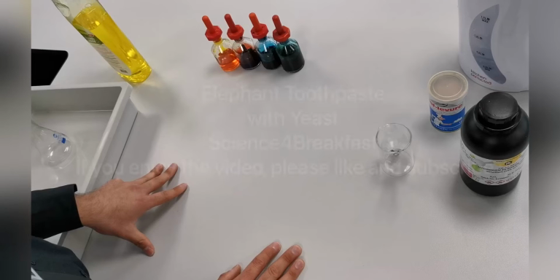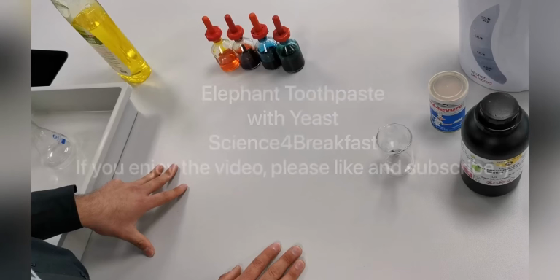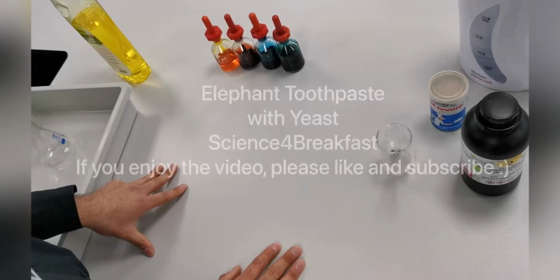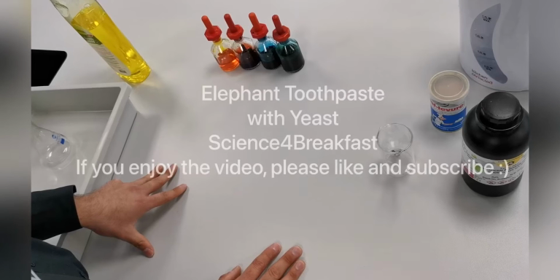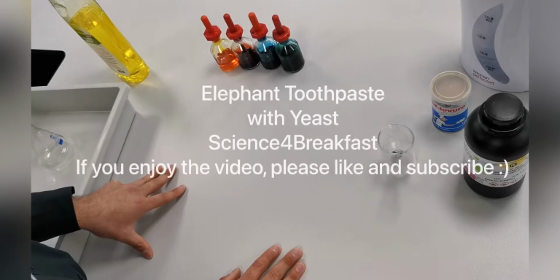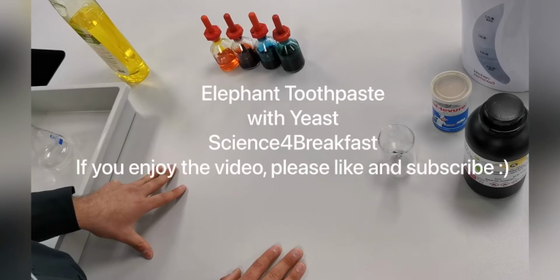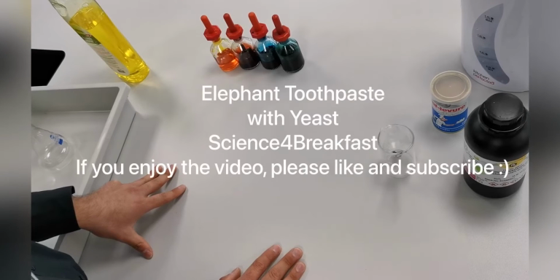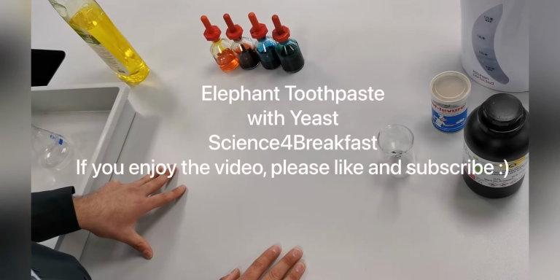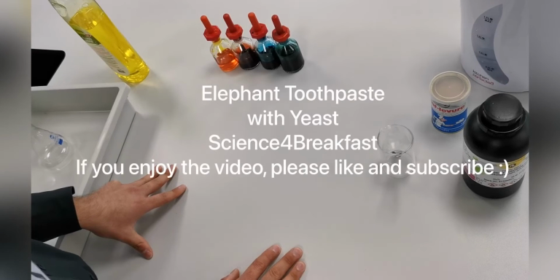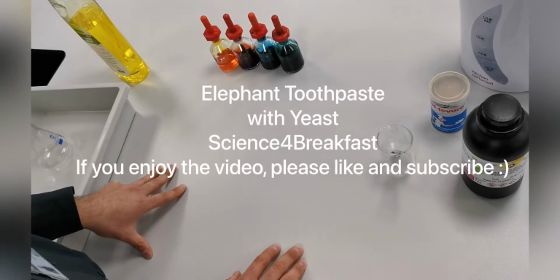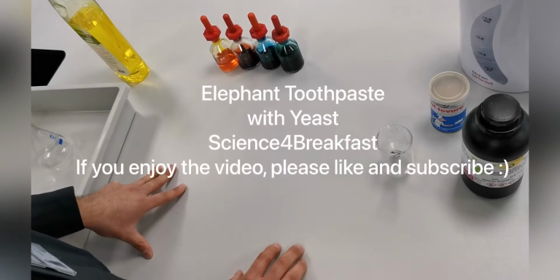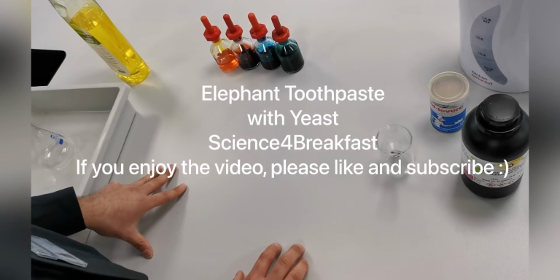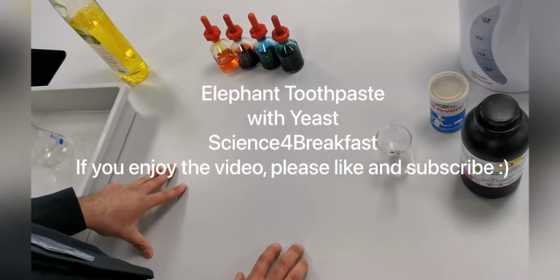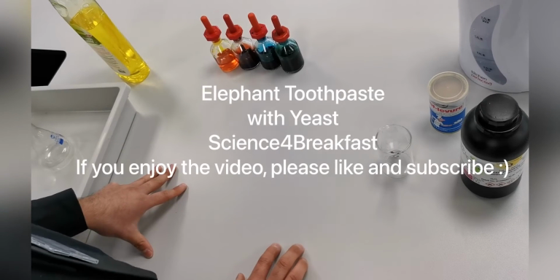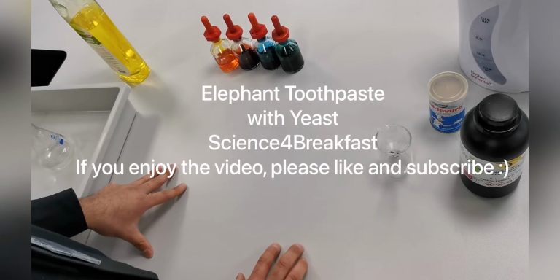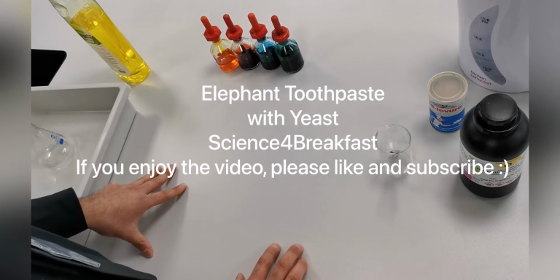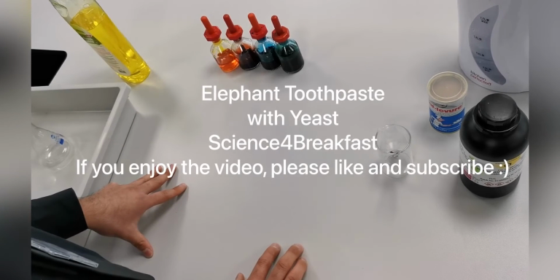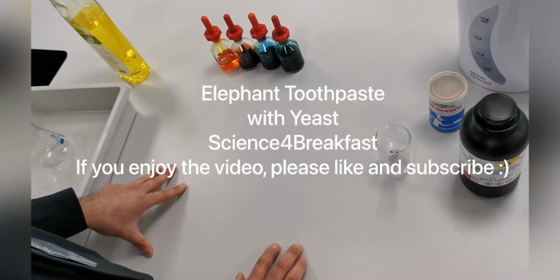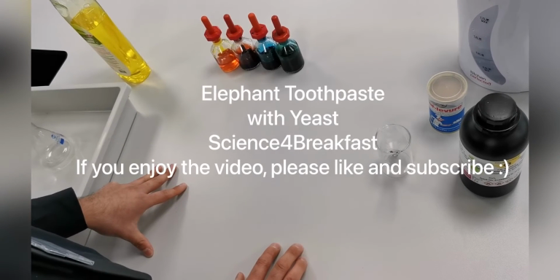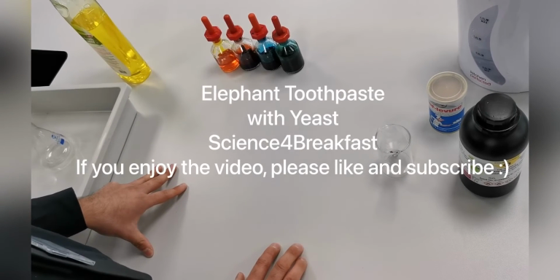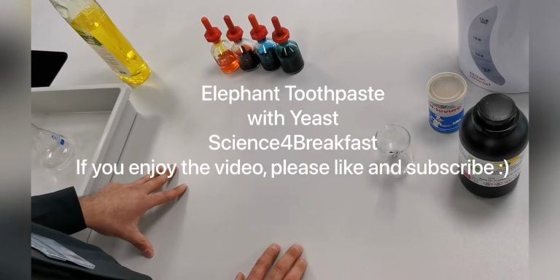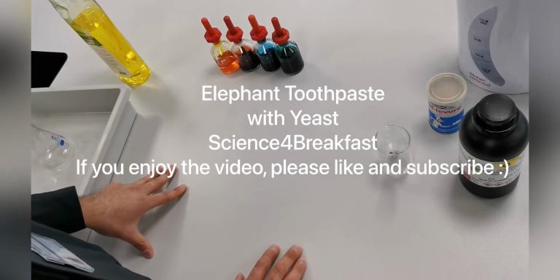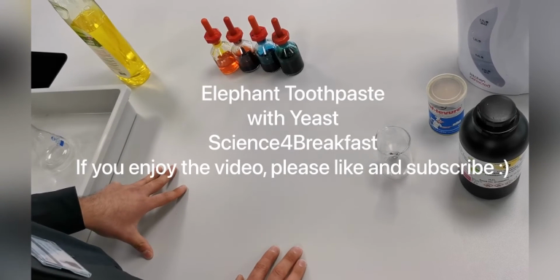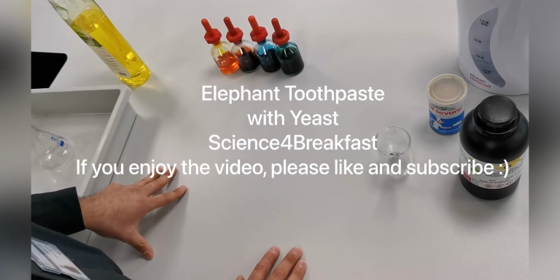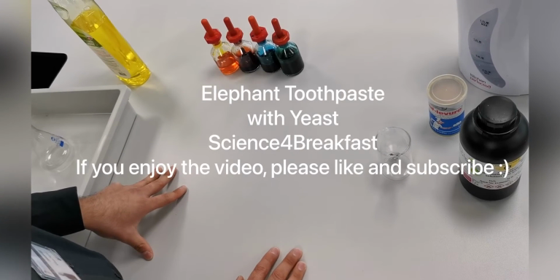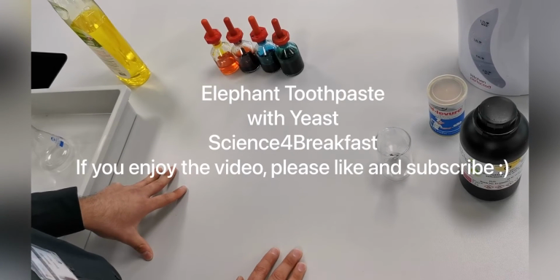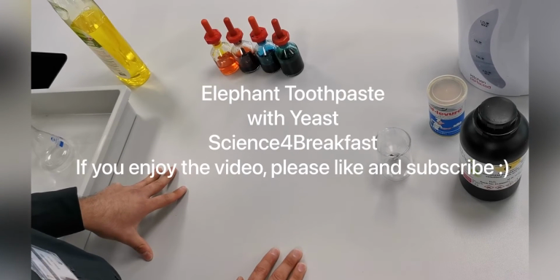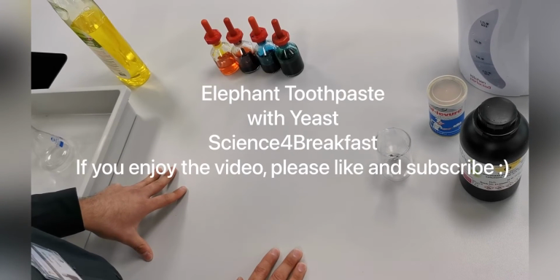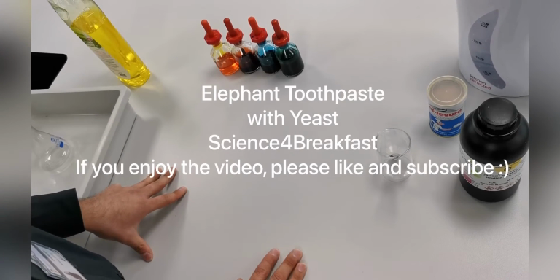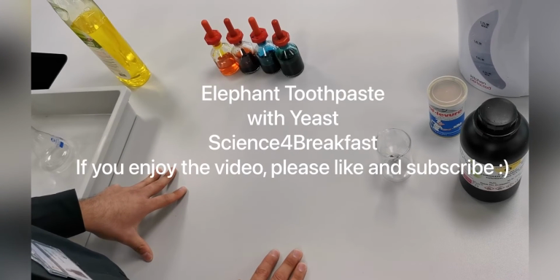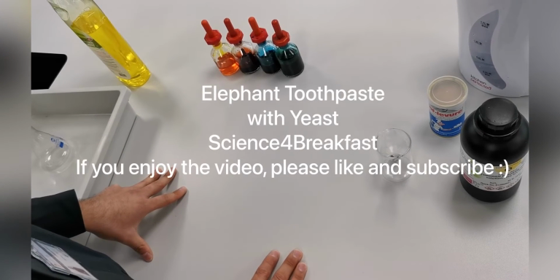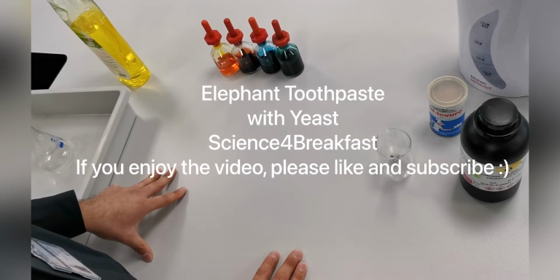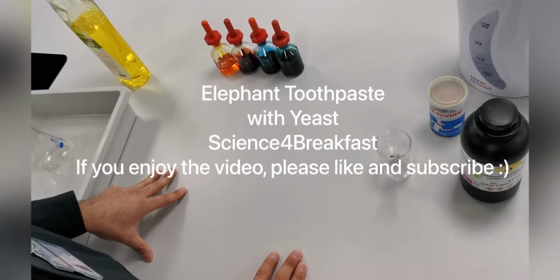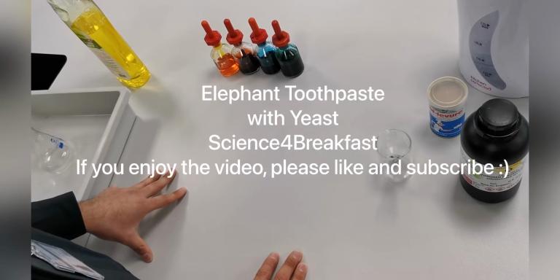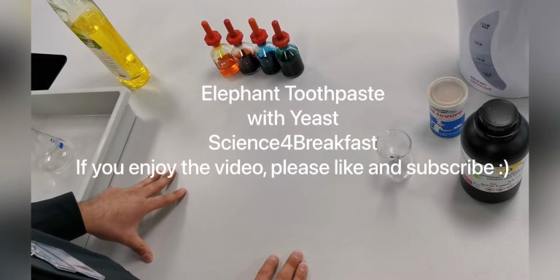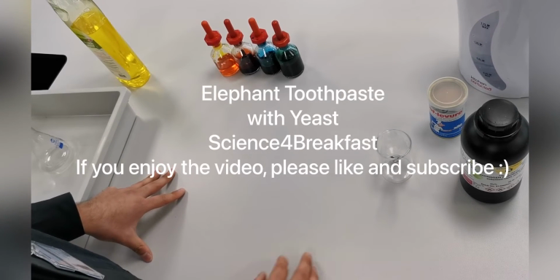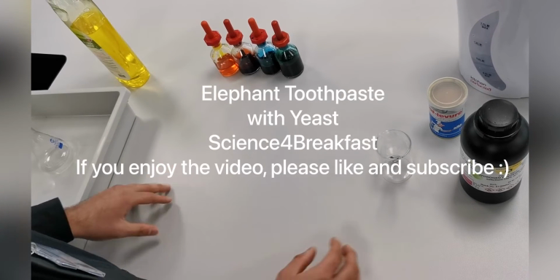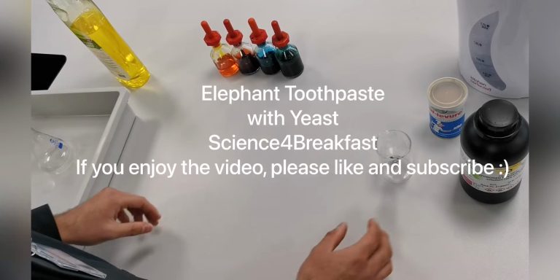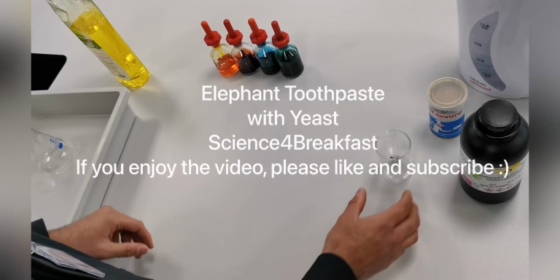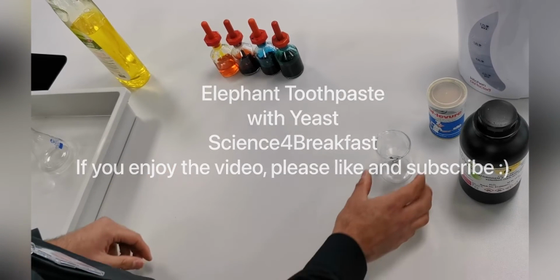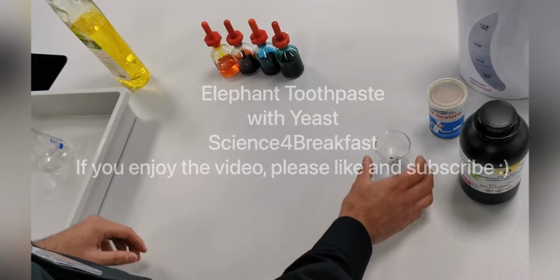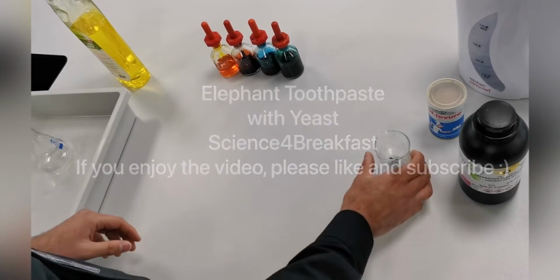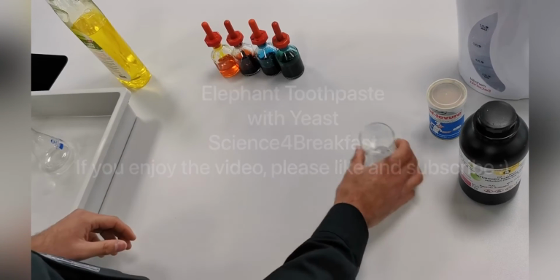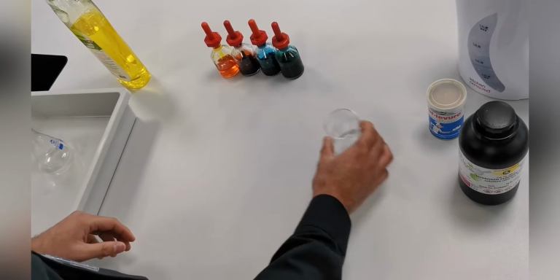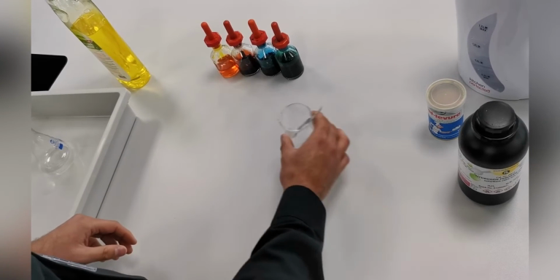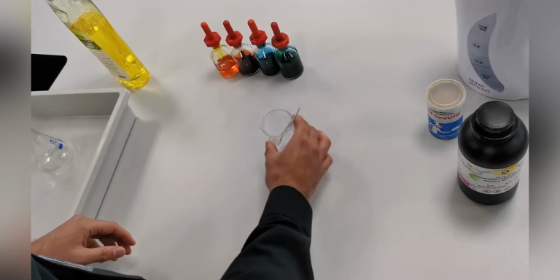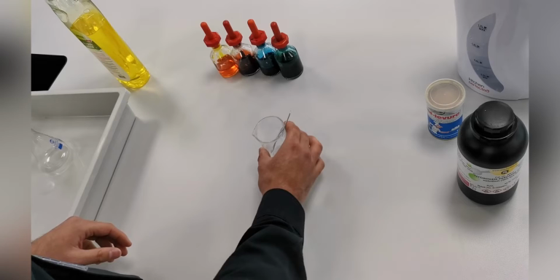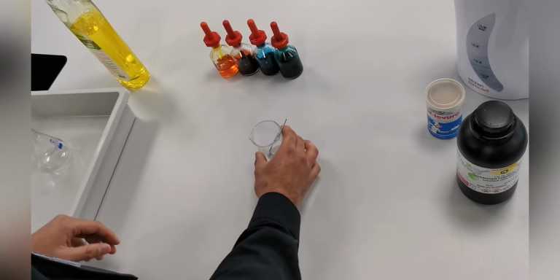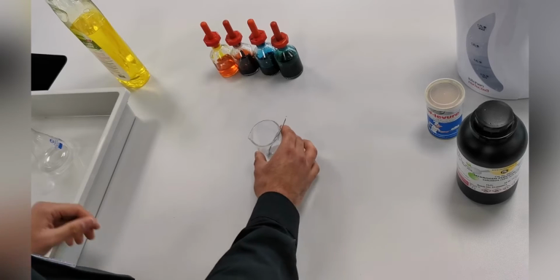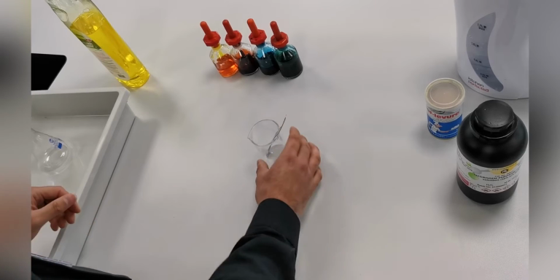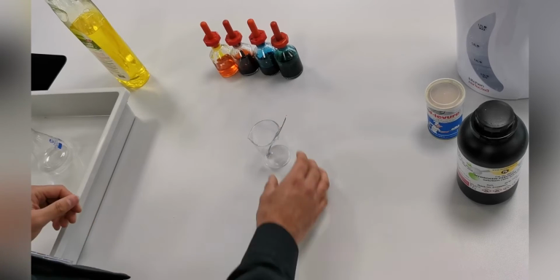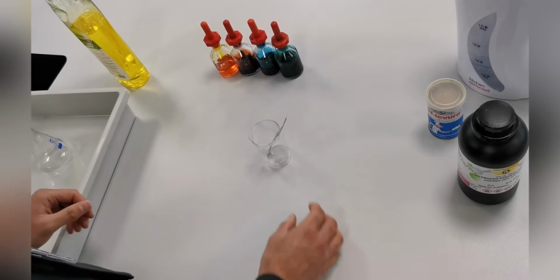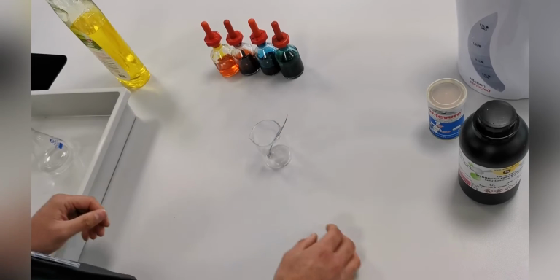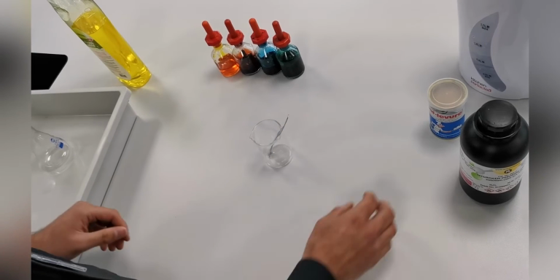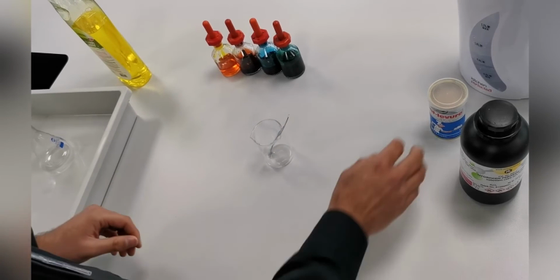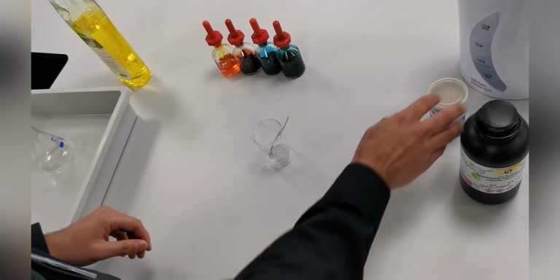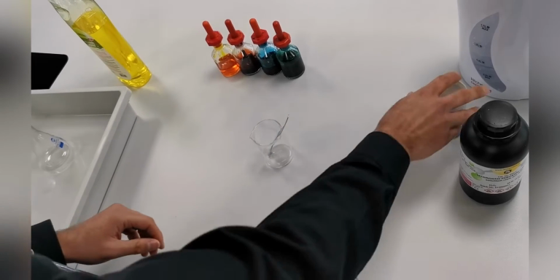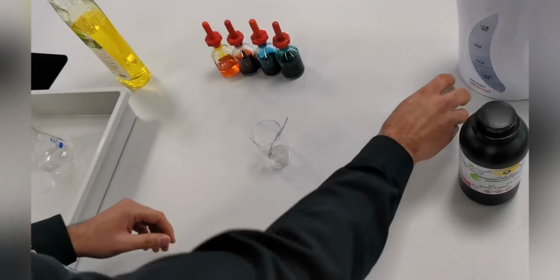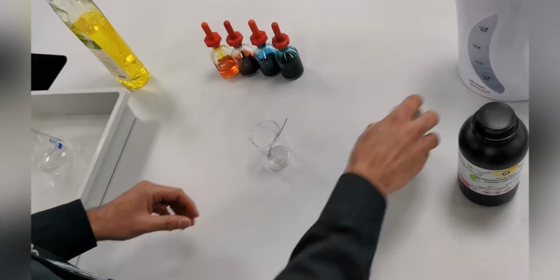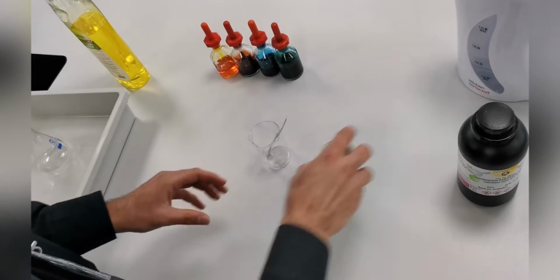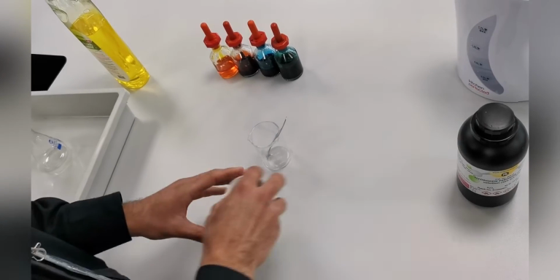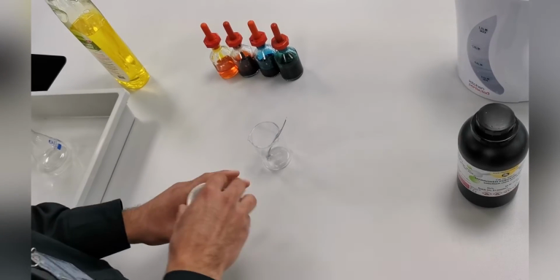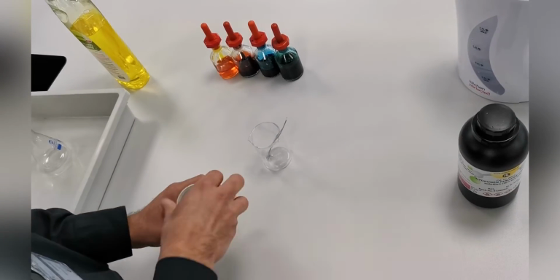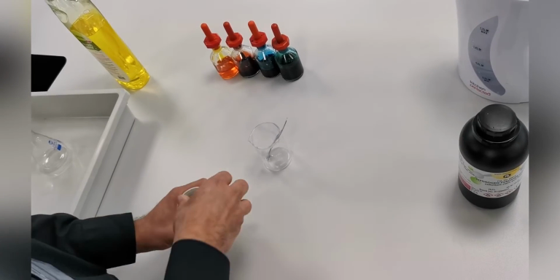So today we're going to be doing the elephant toothpaste experiment. We first need to start by making some yeast.